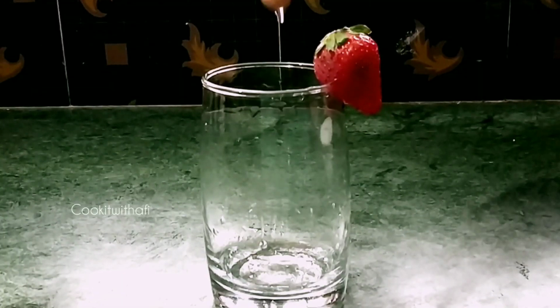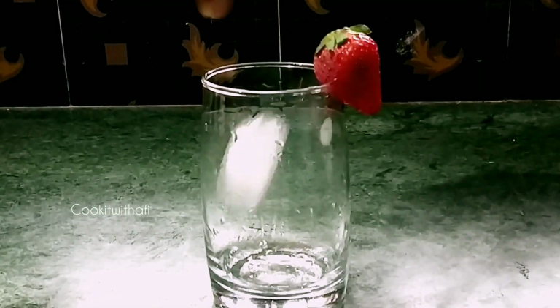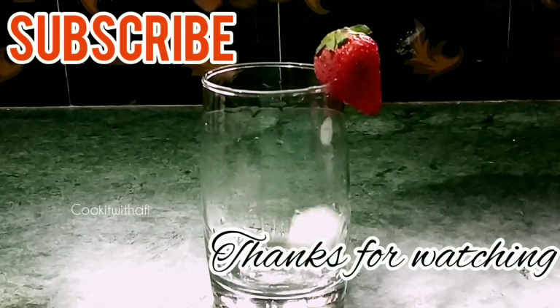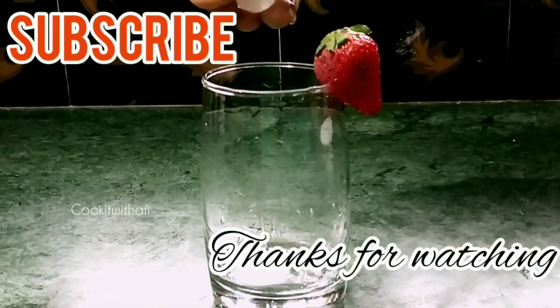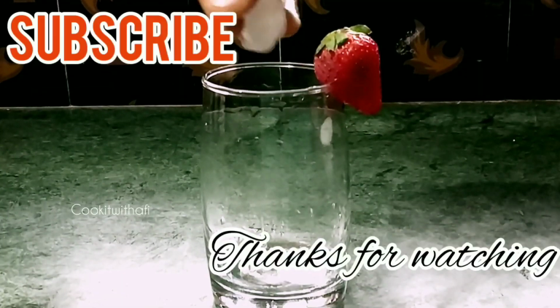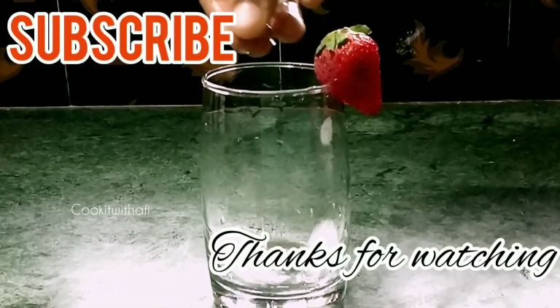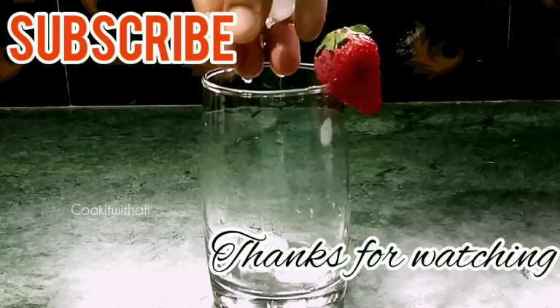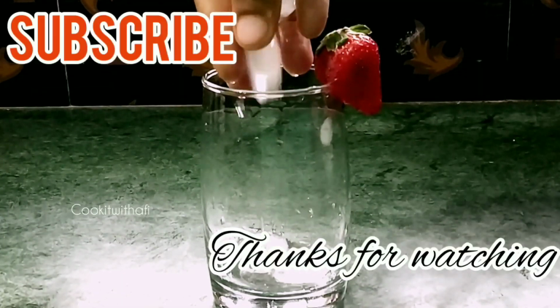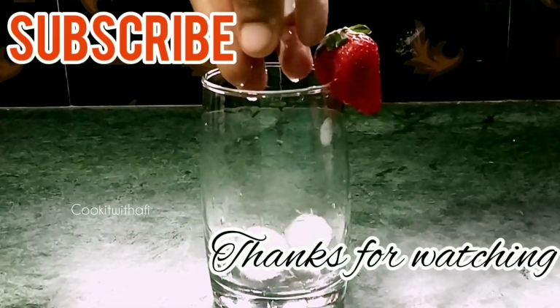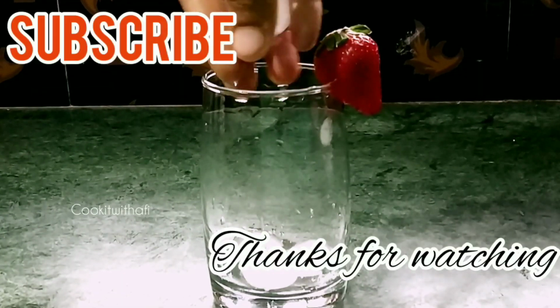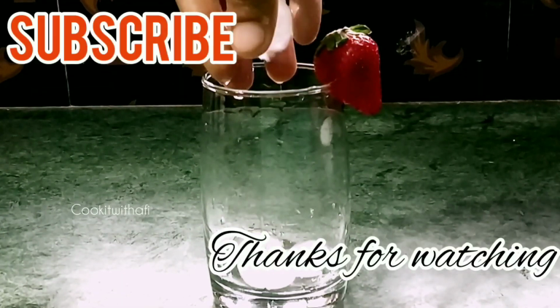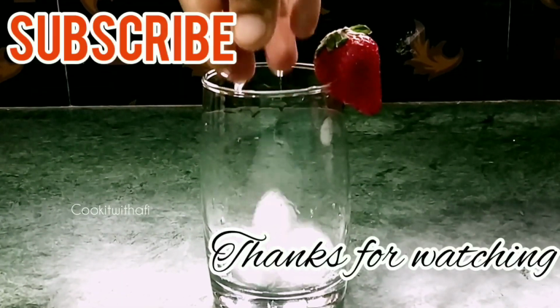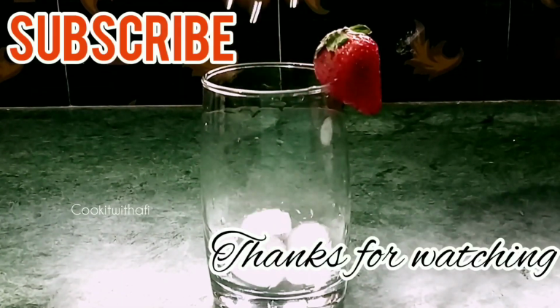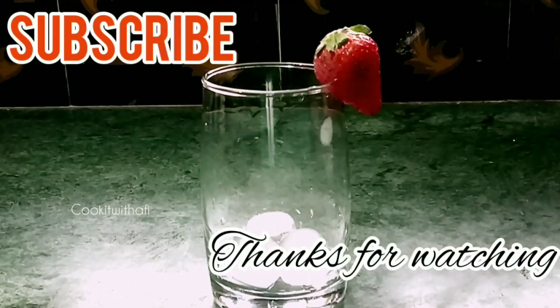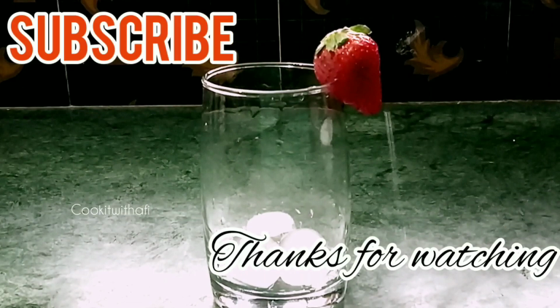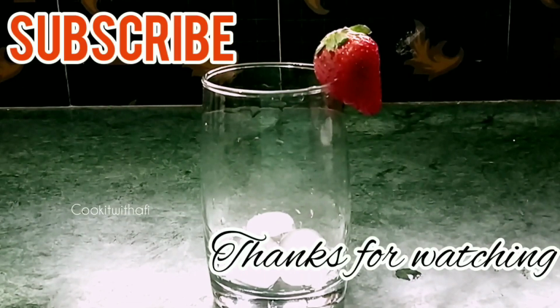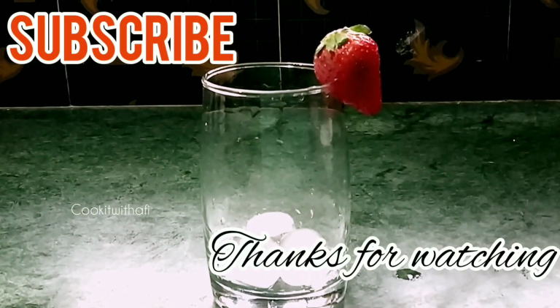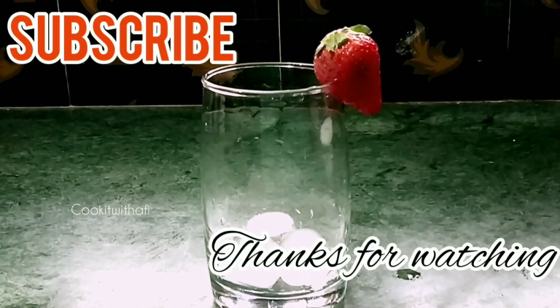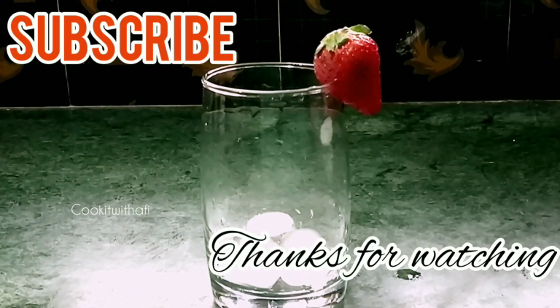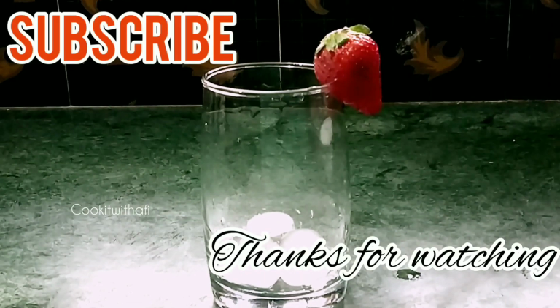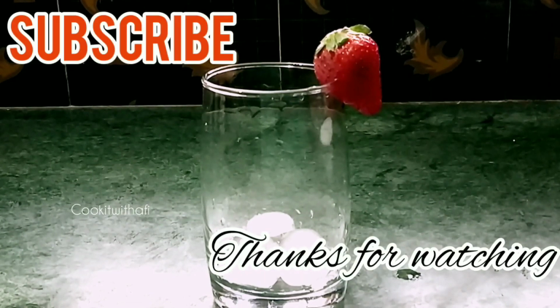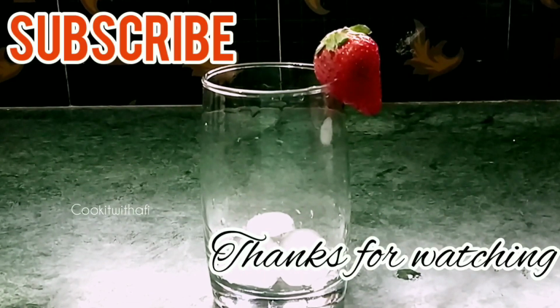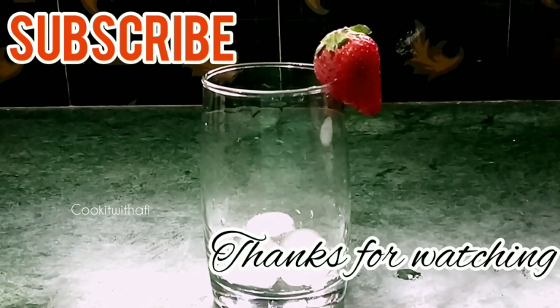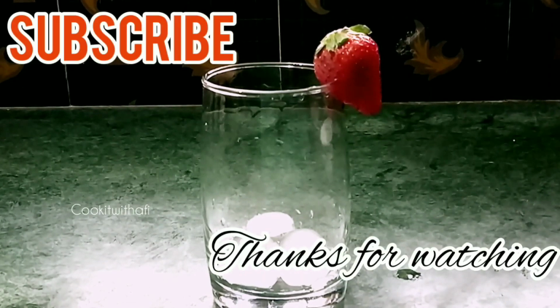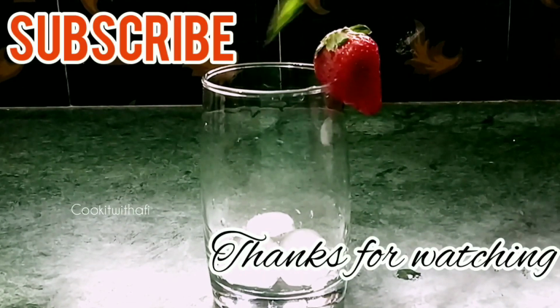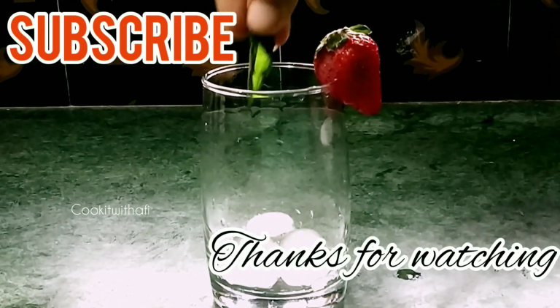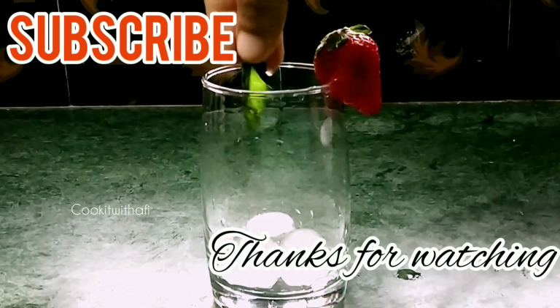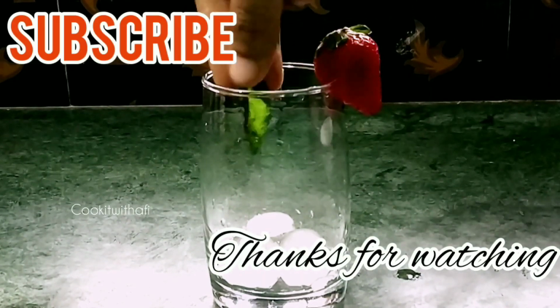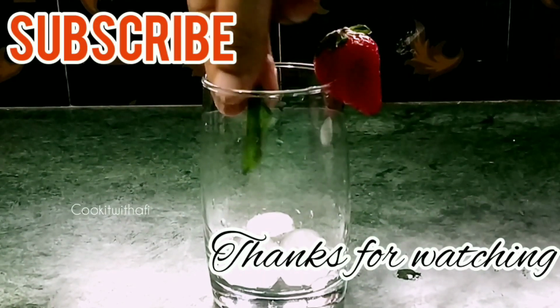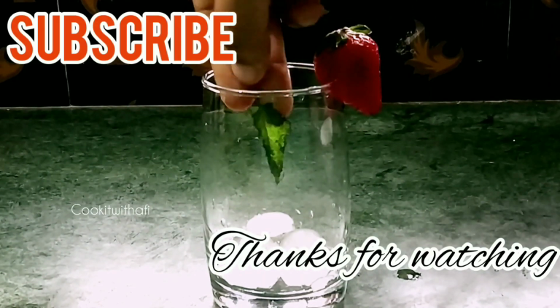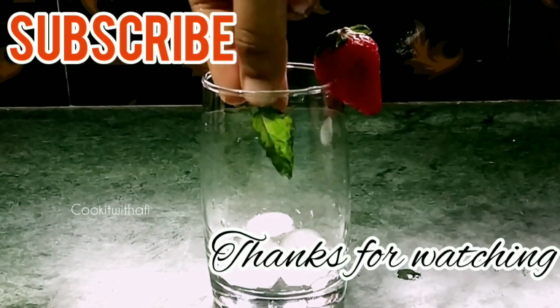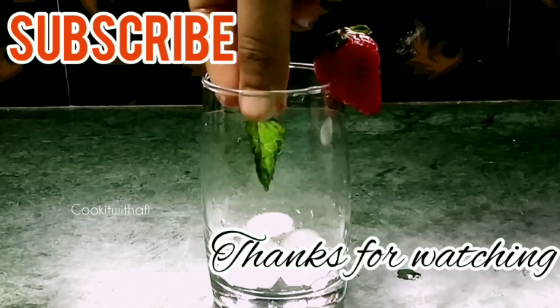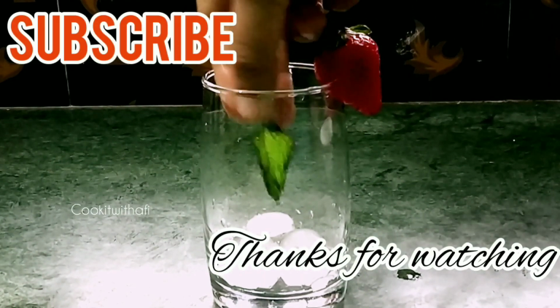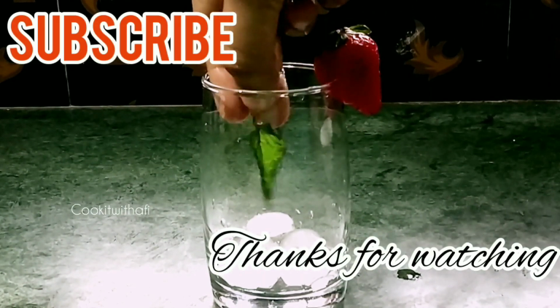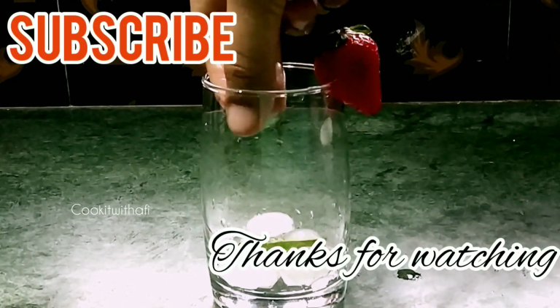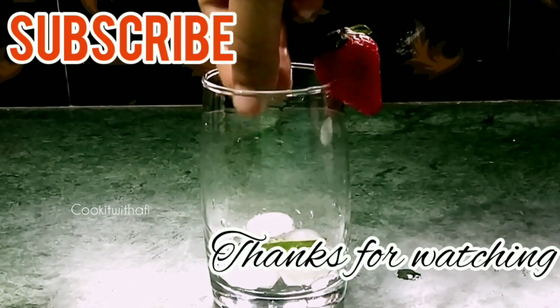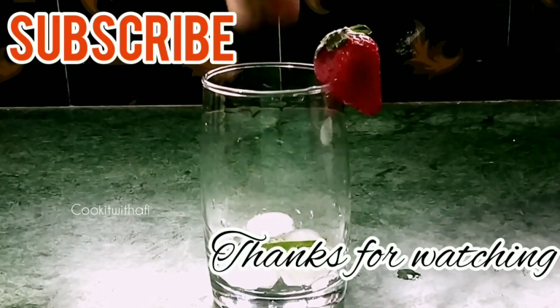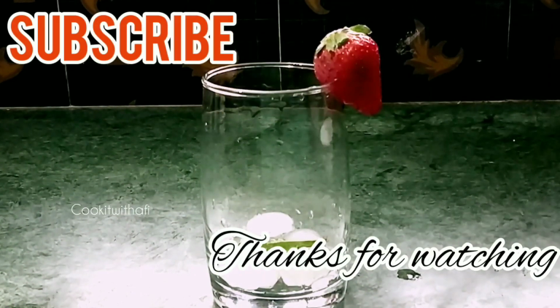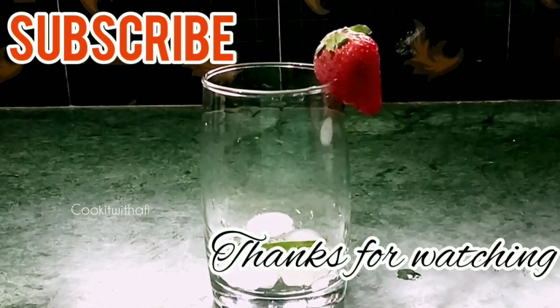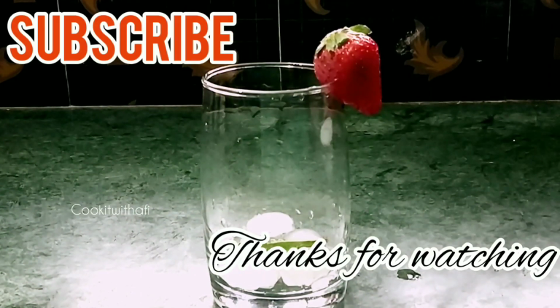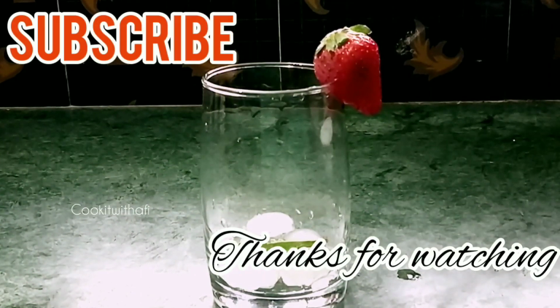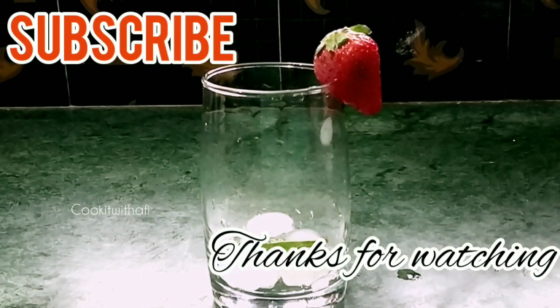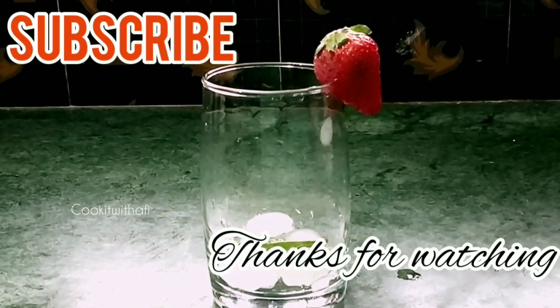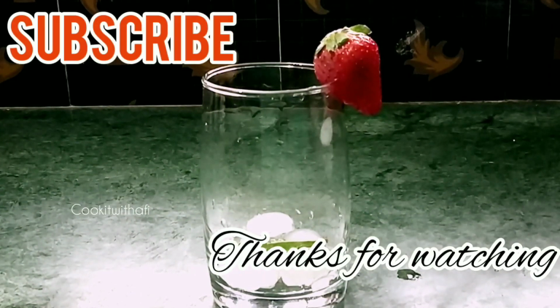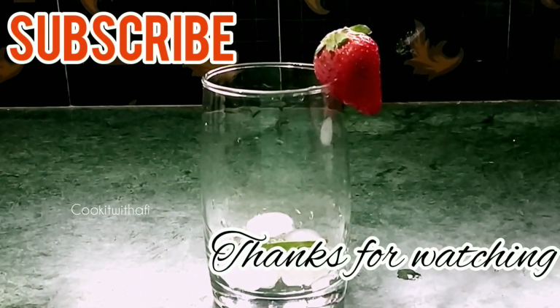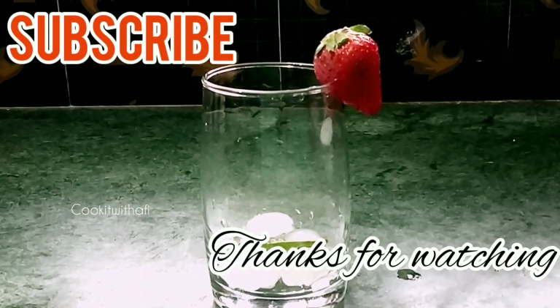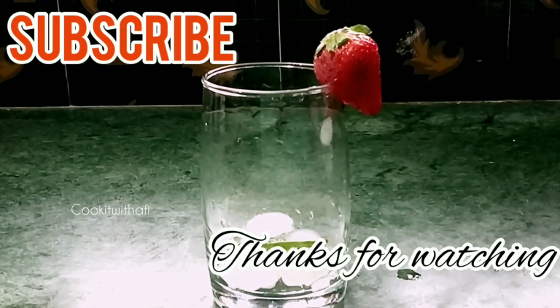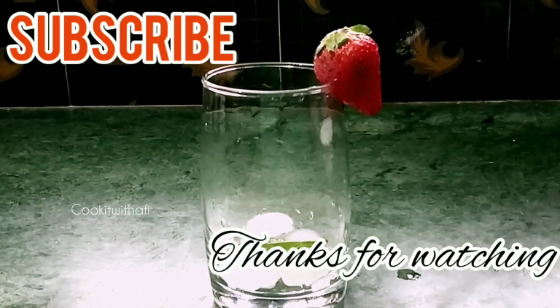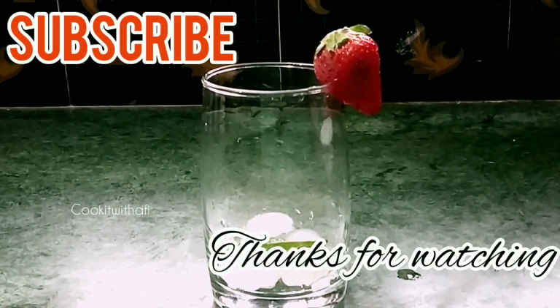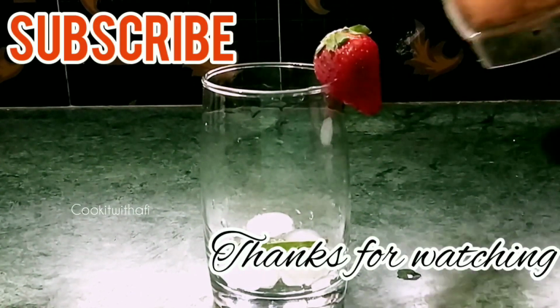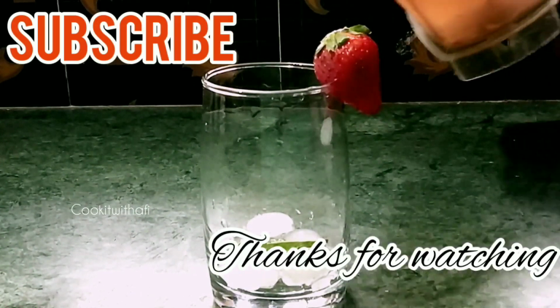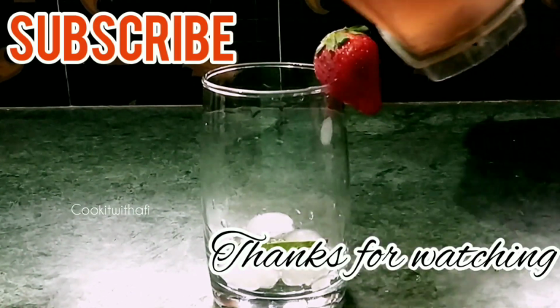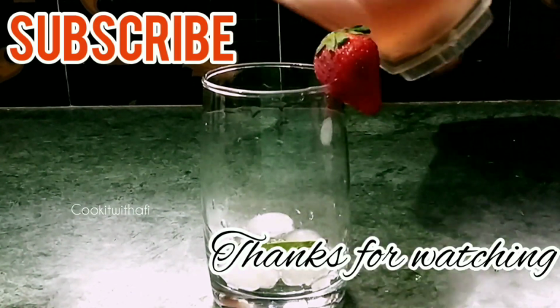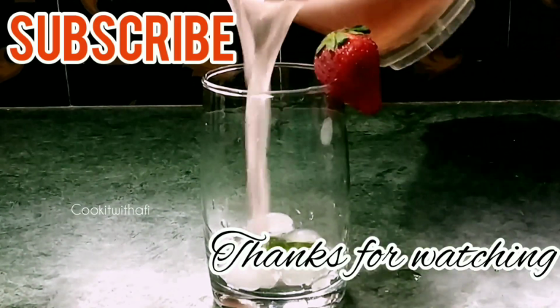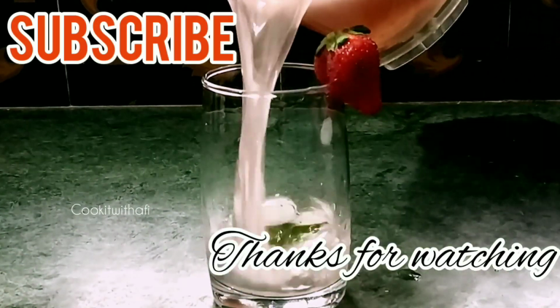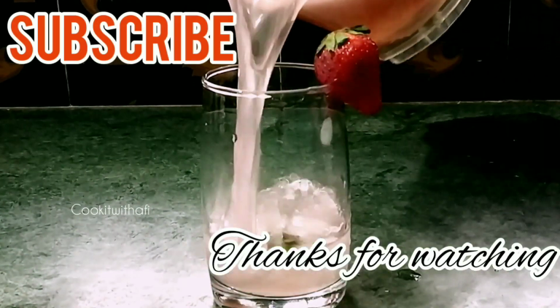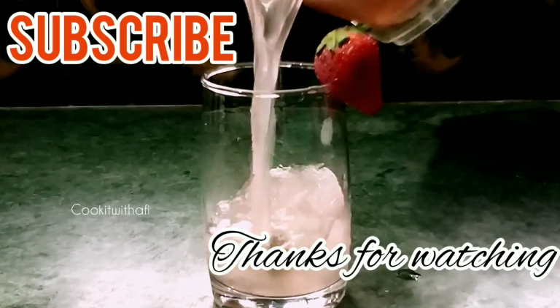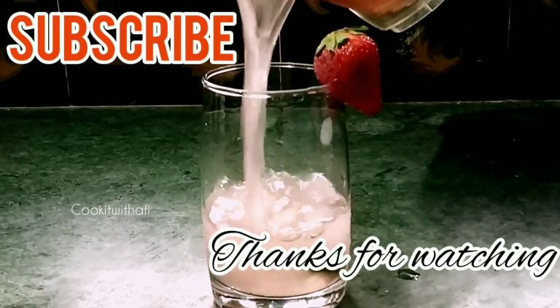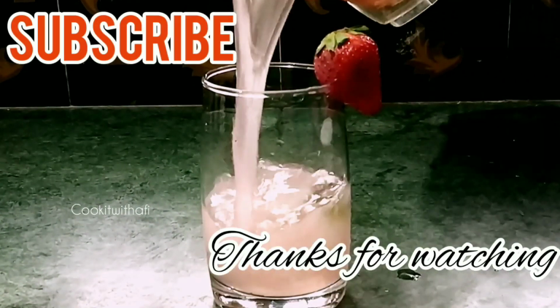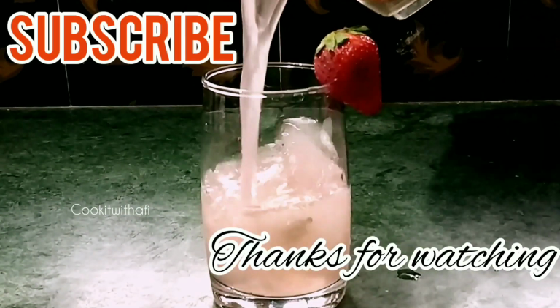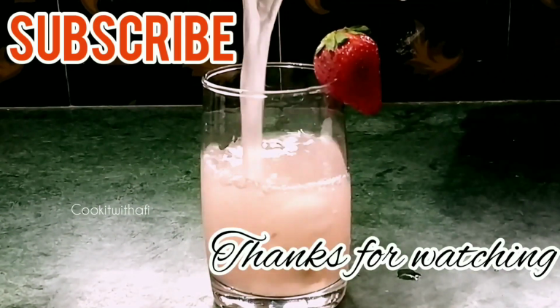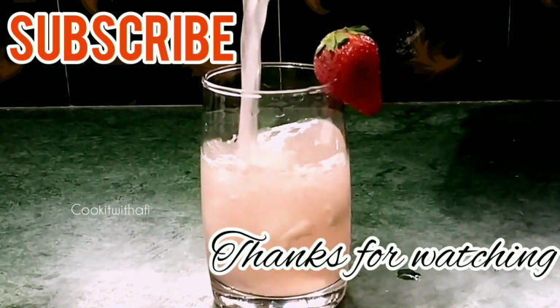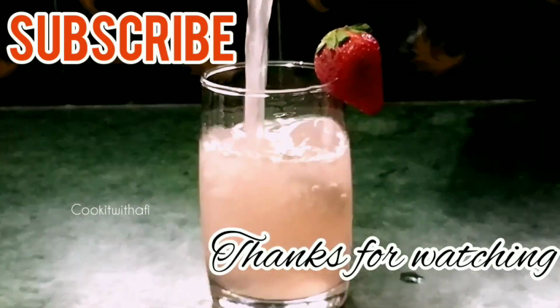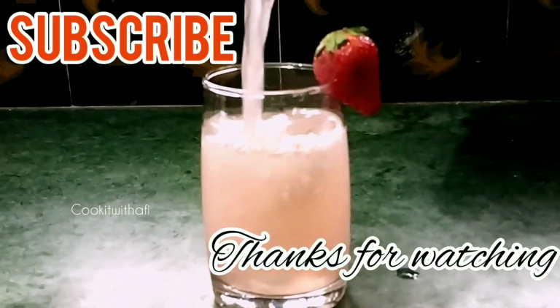I'll try it all. Thank you for watching.